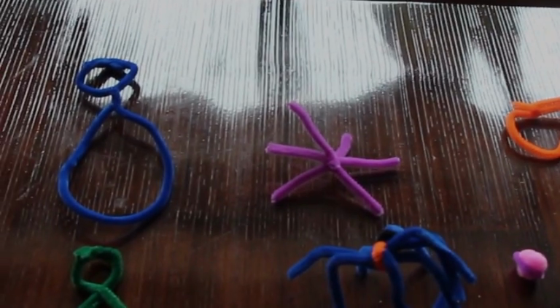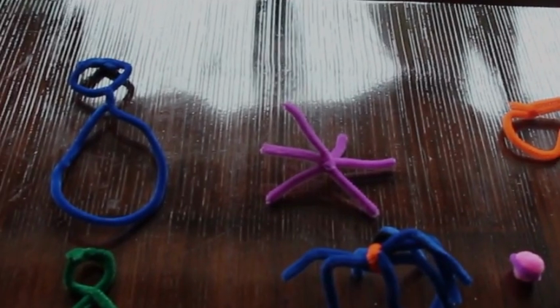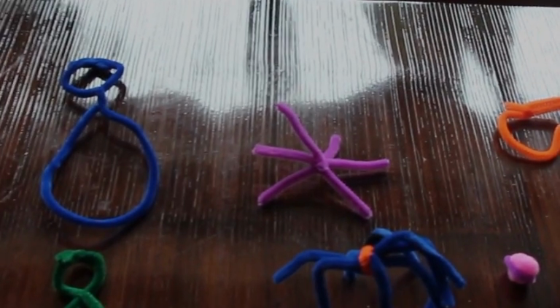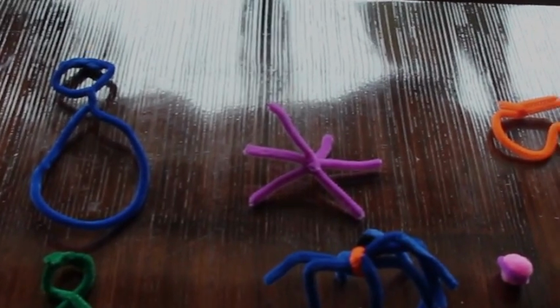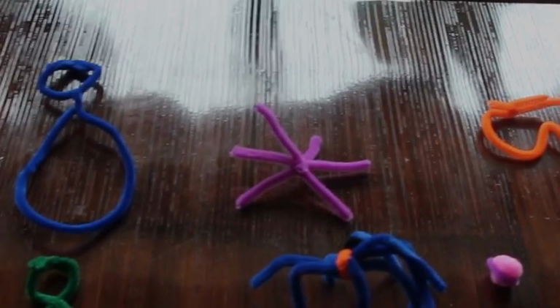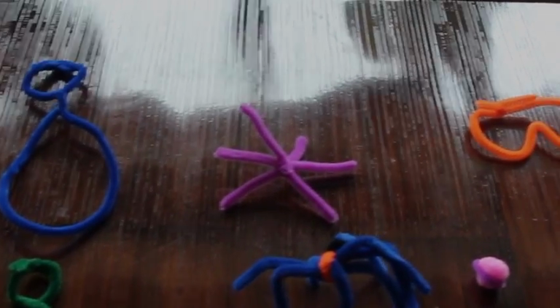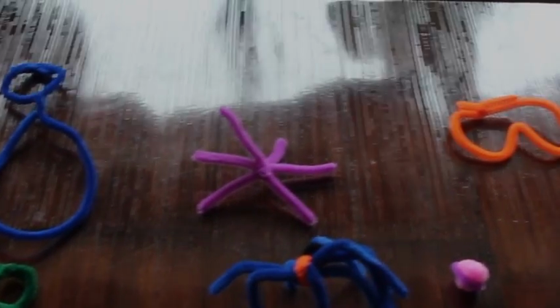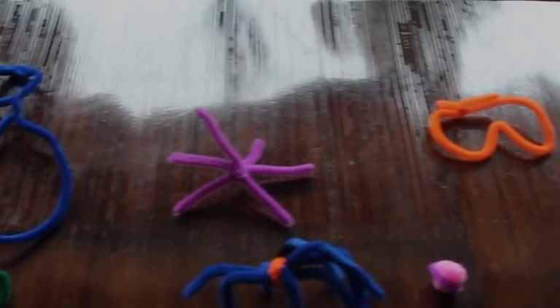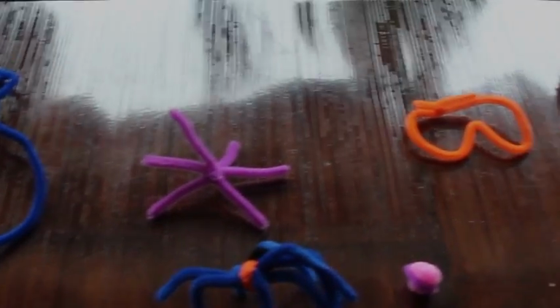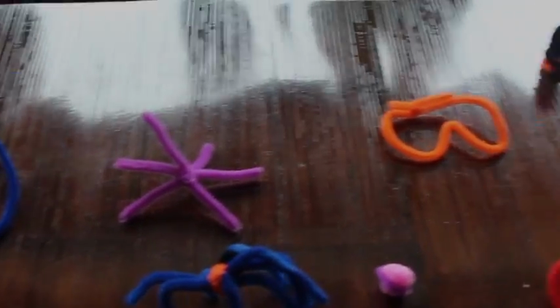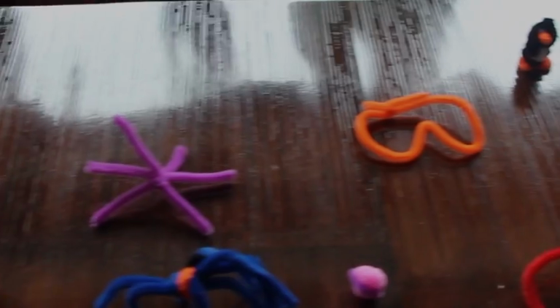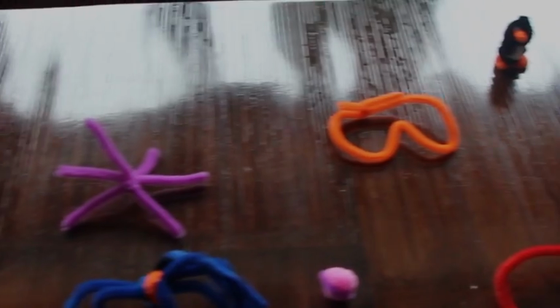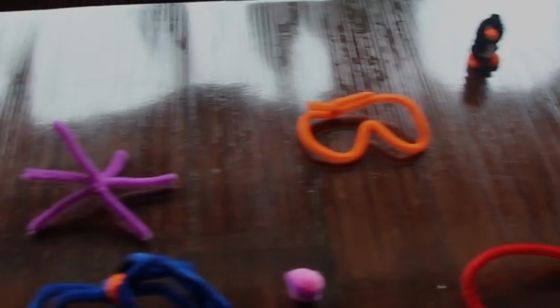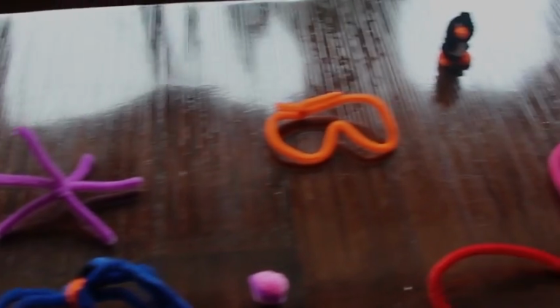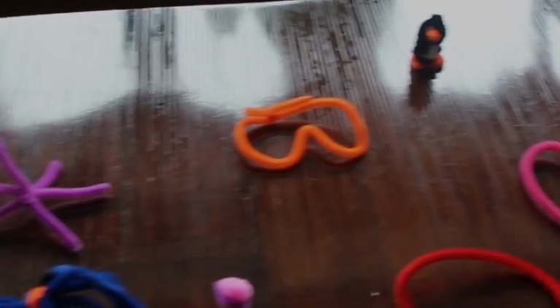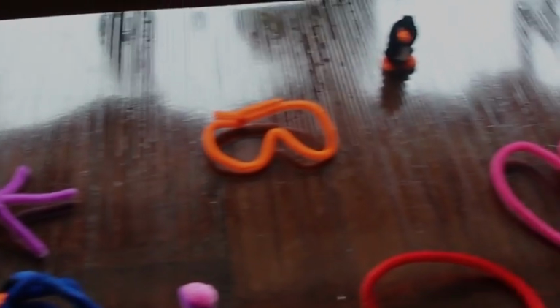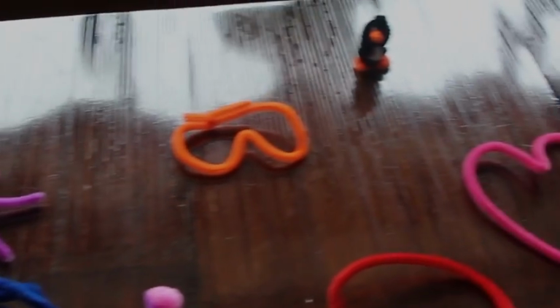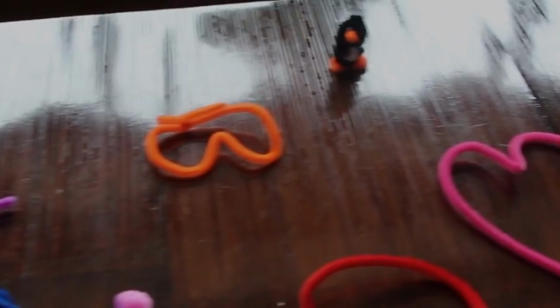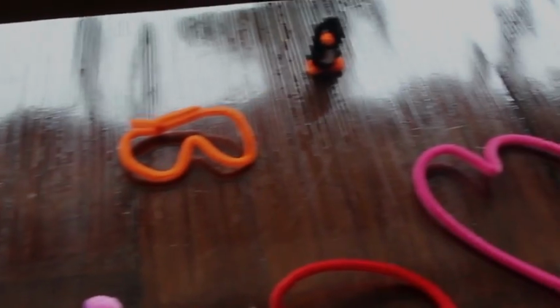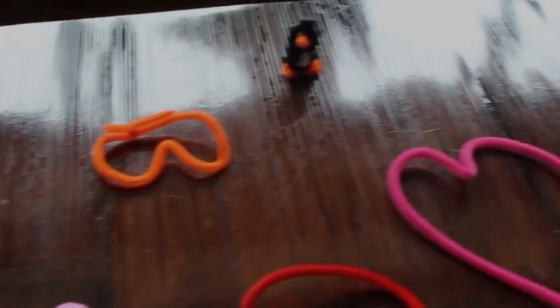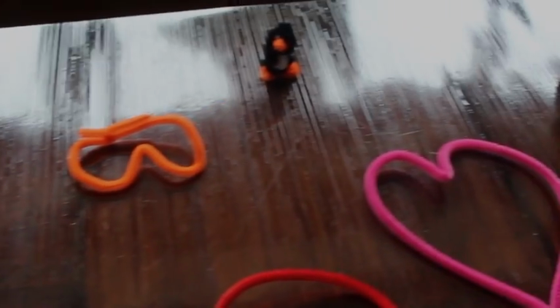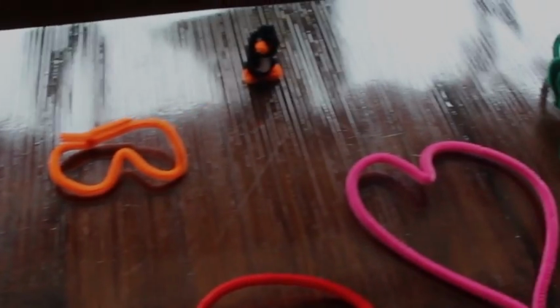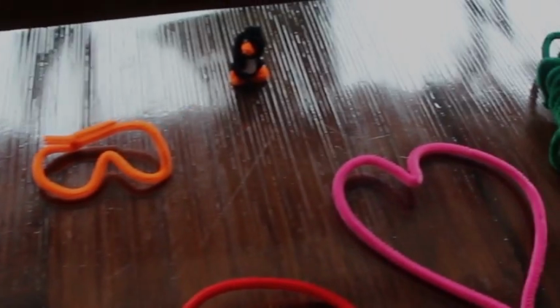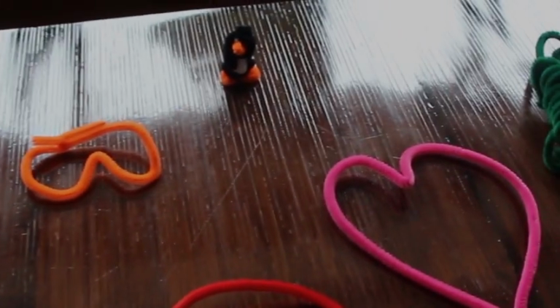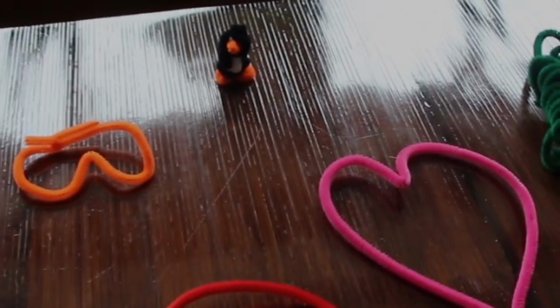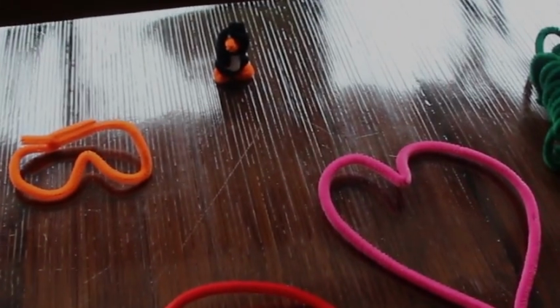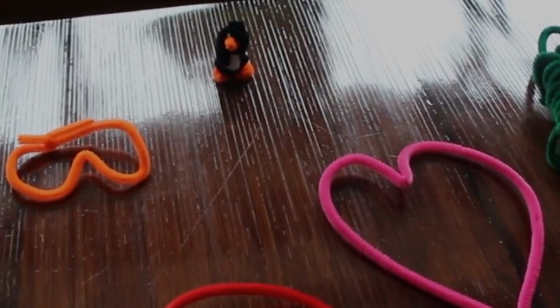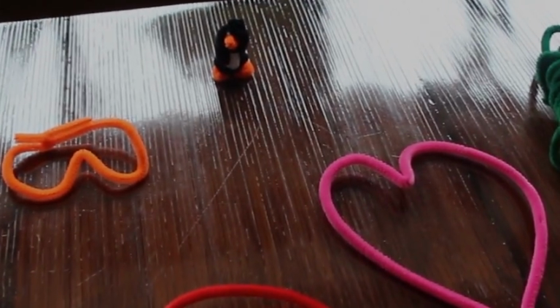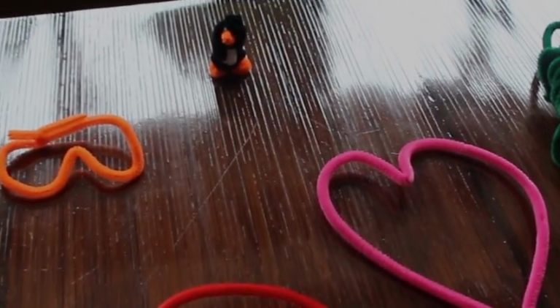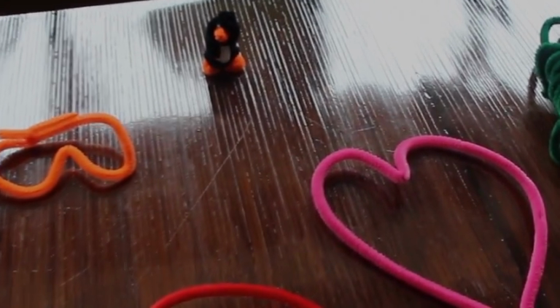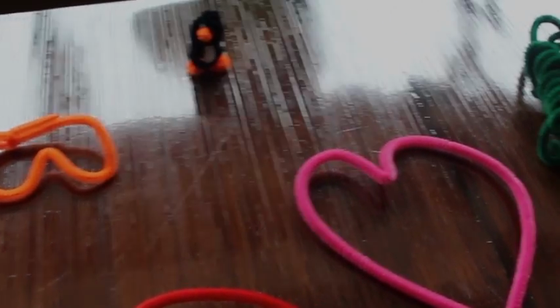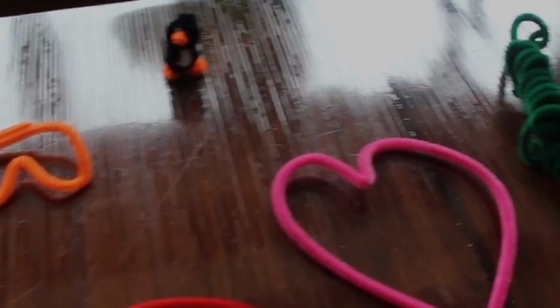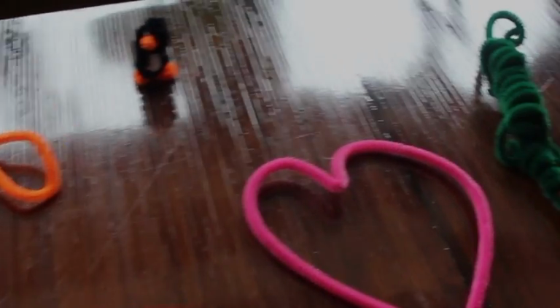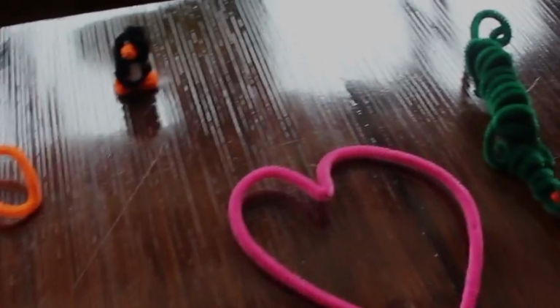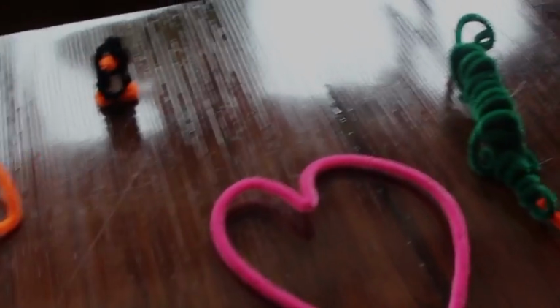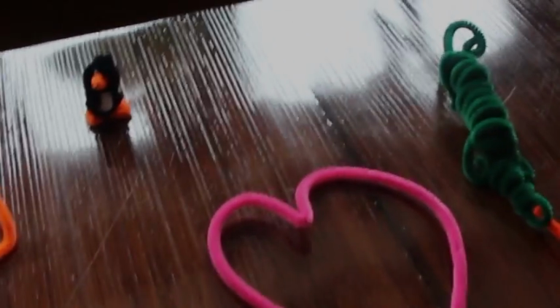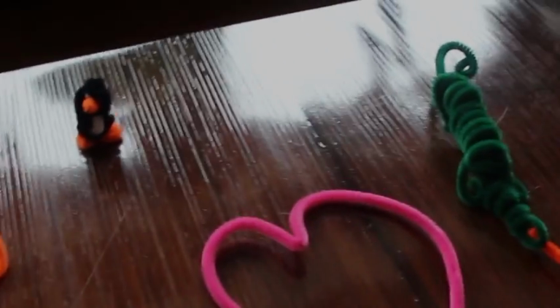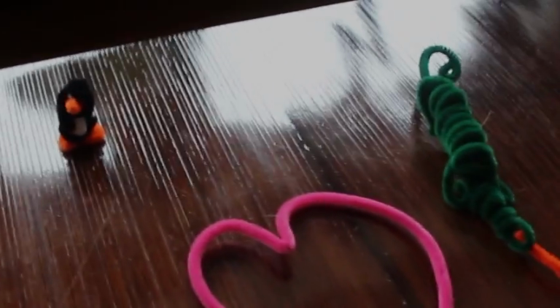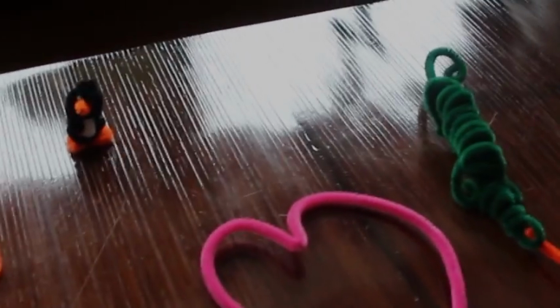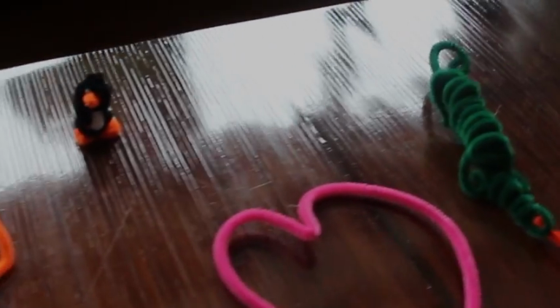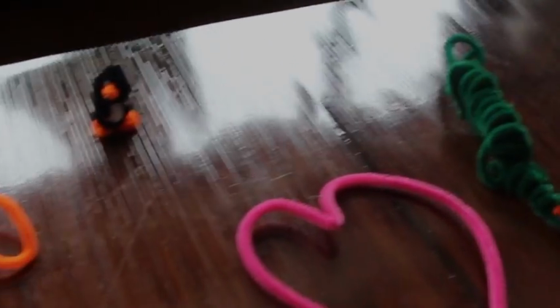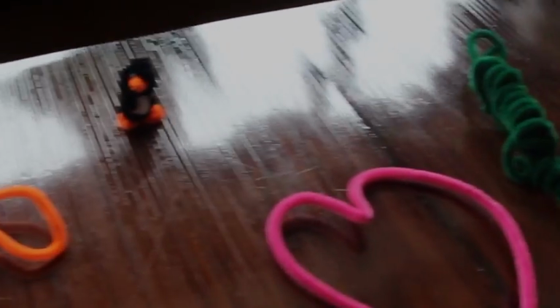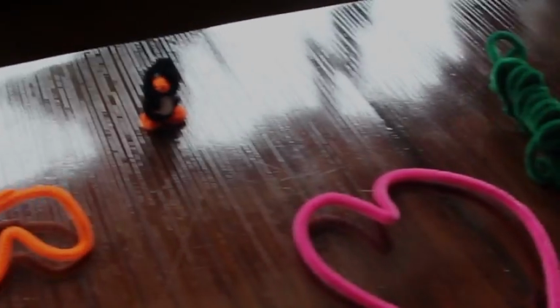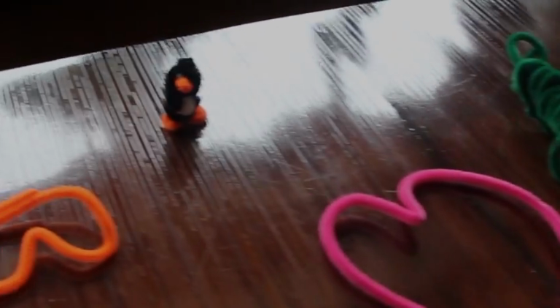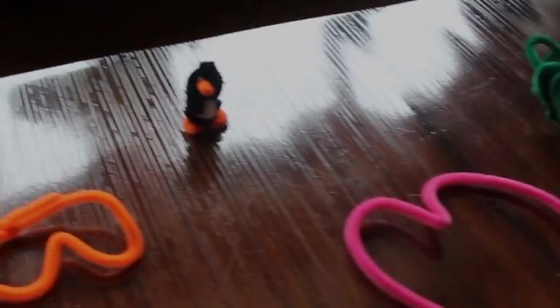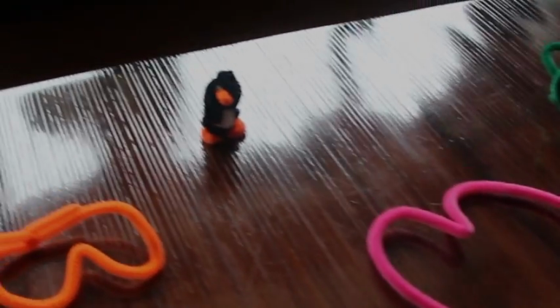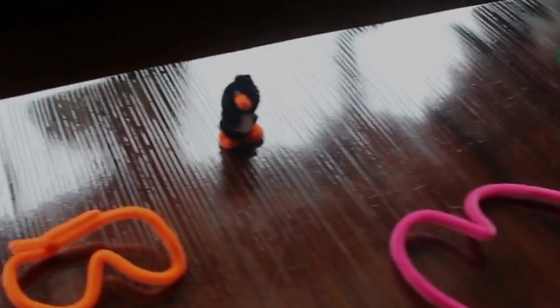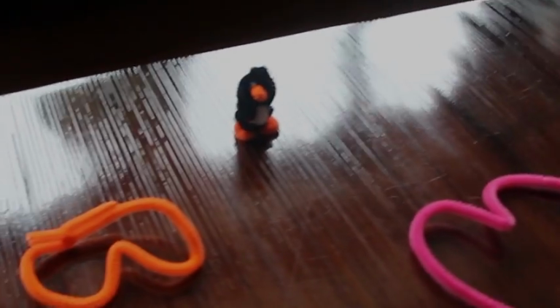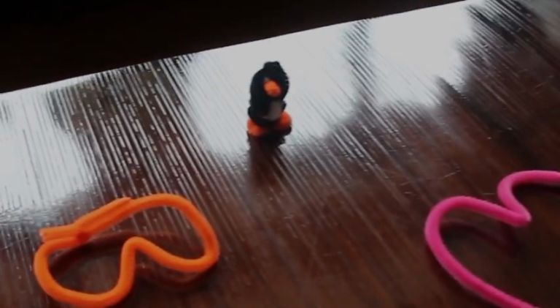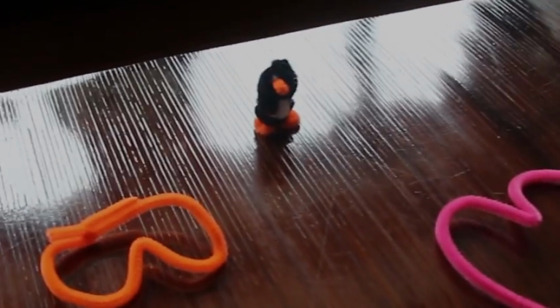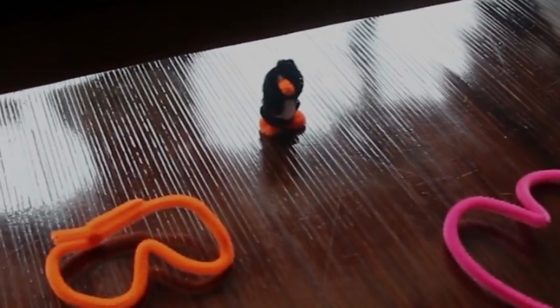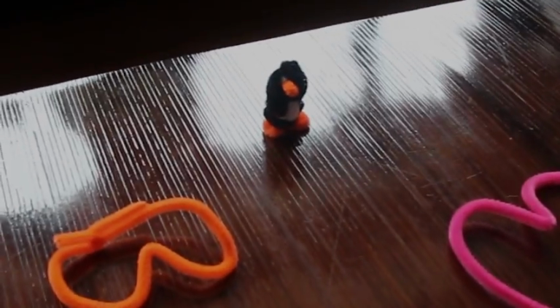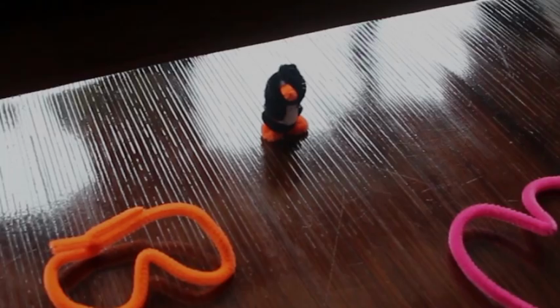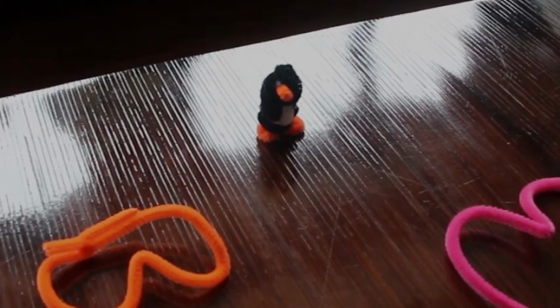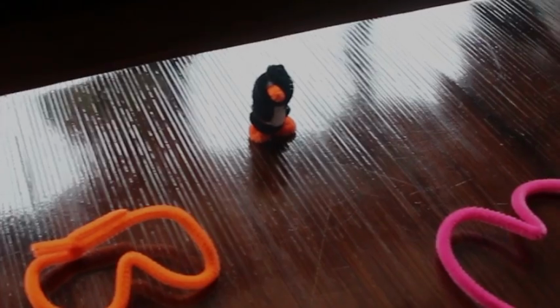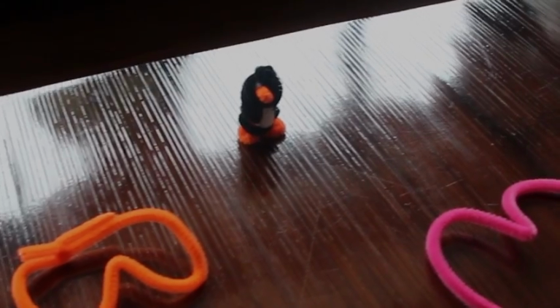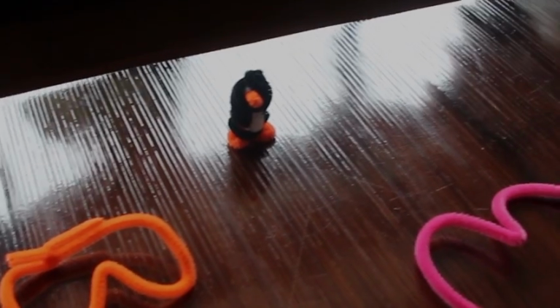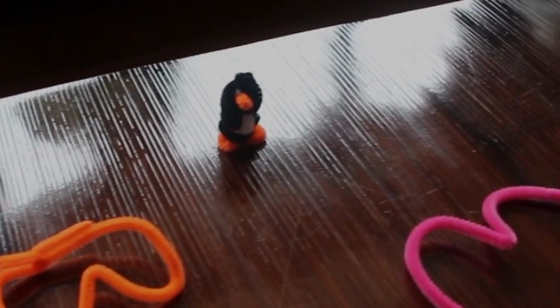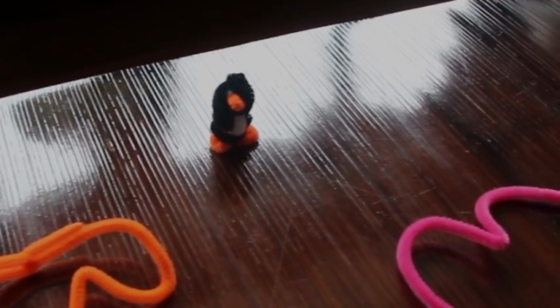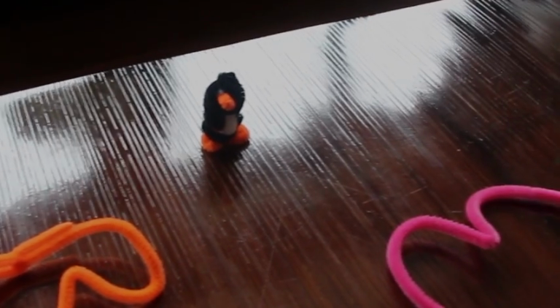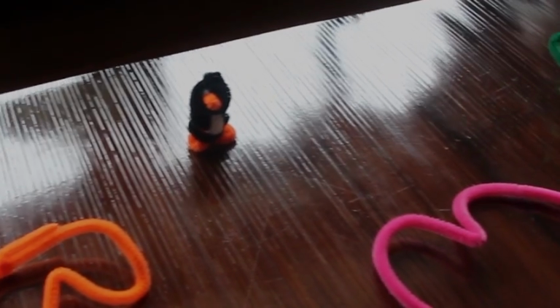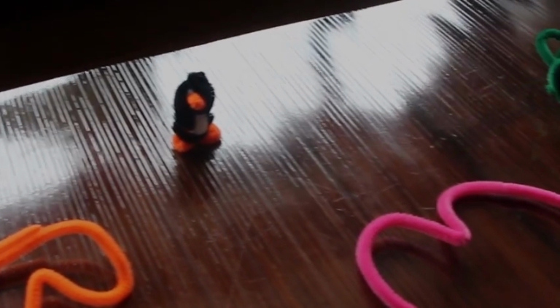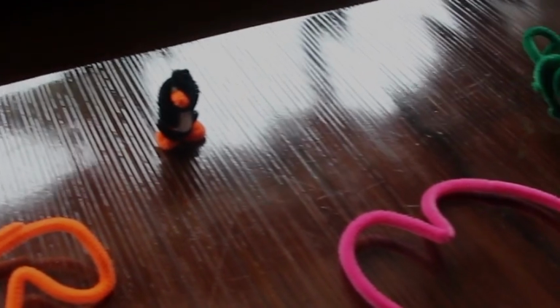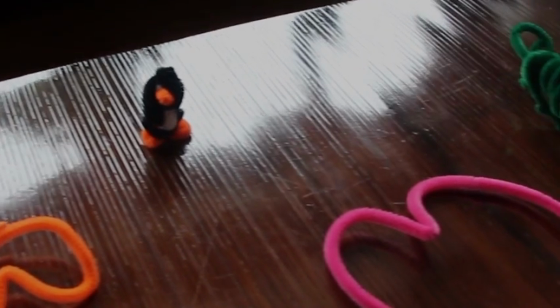Look. You can make anything you imagine with these colorful pipe cleaners. To get some ideas, you can Google pipe cleaner art.